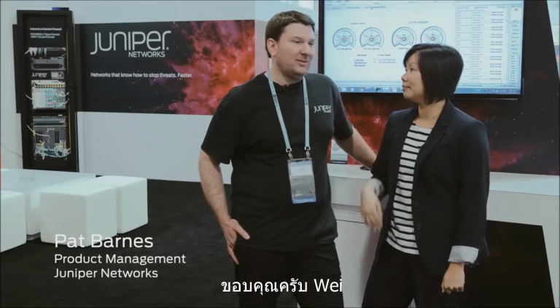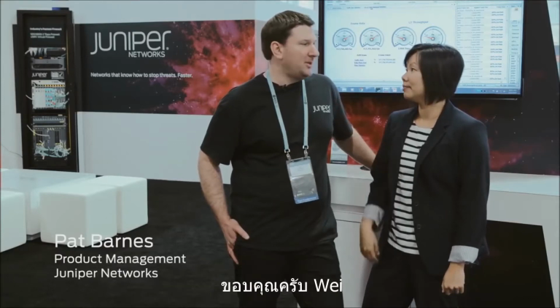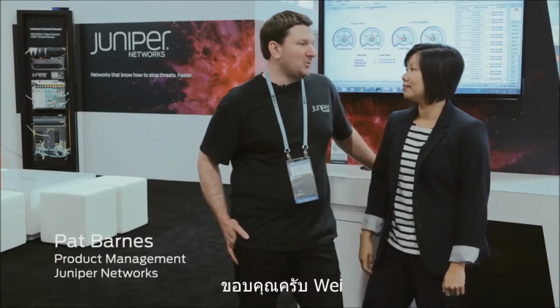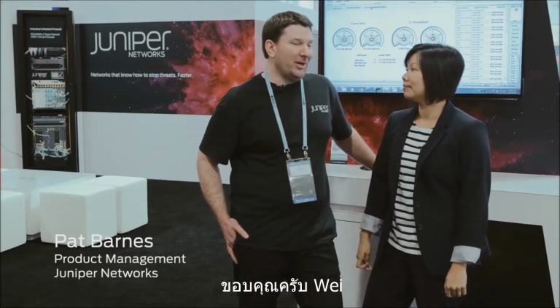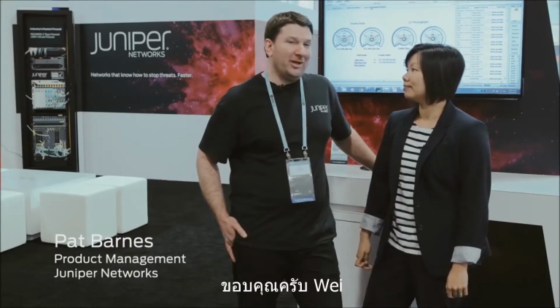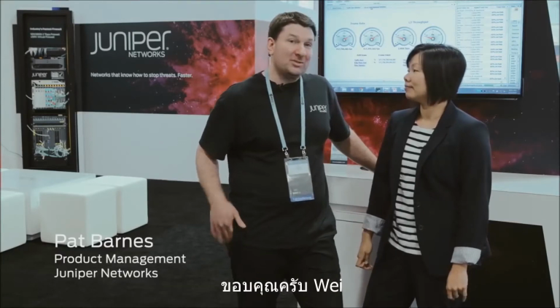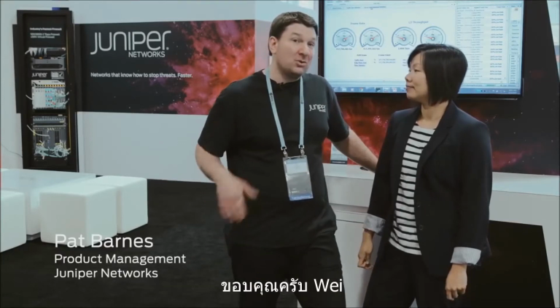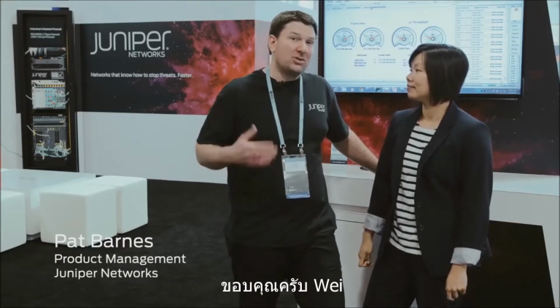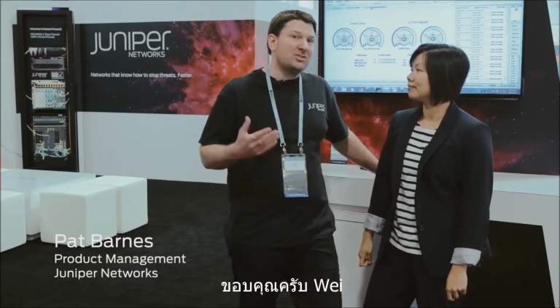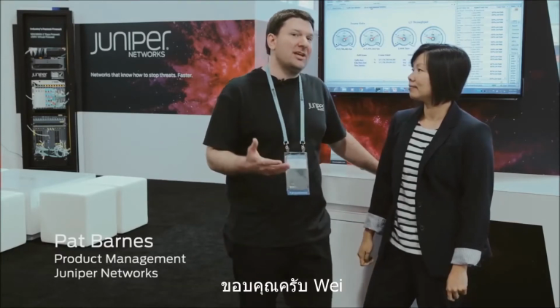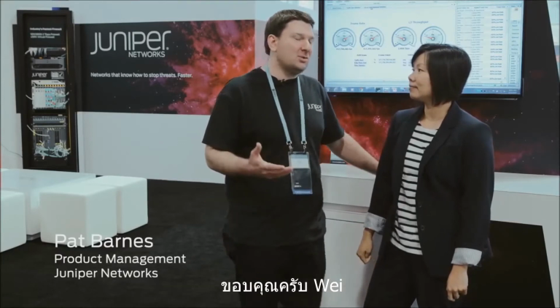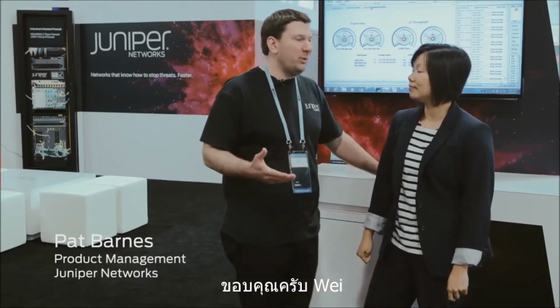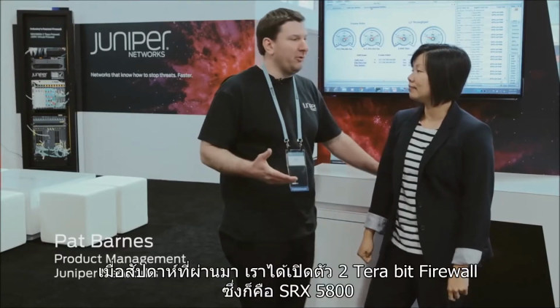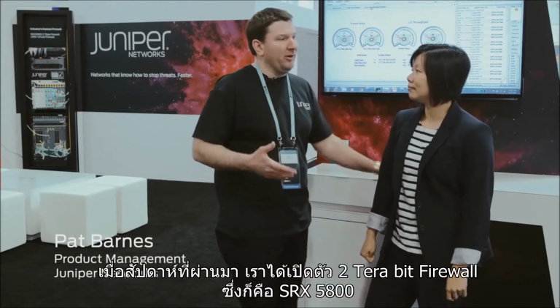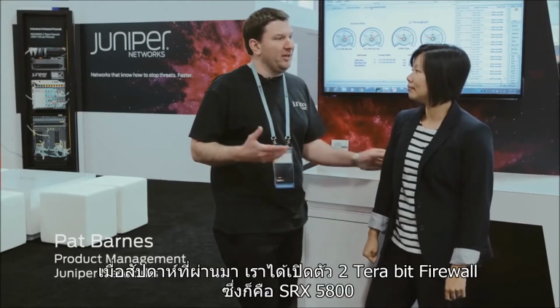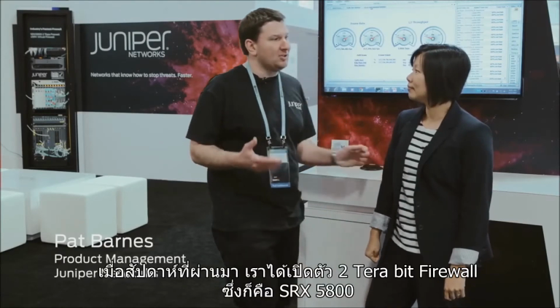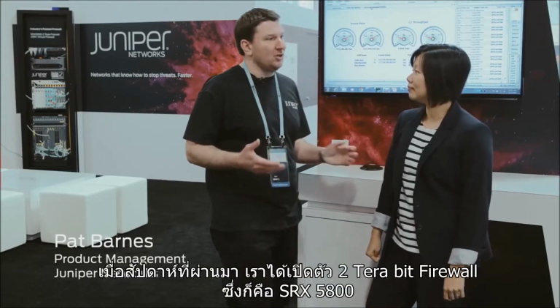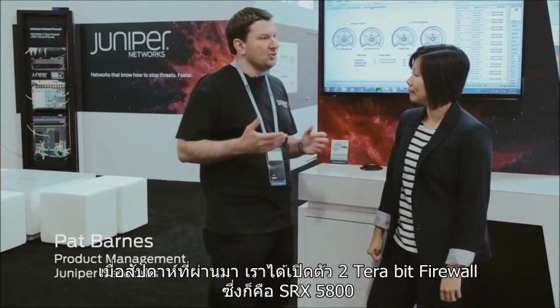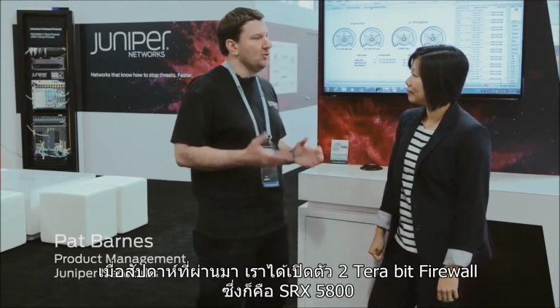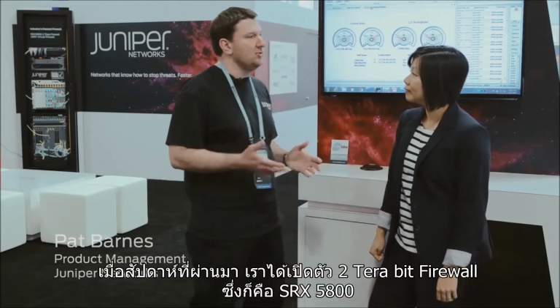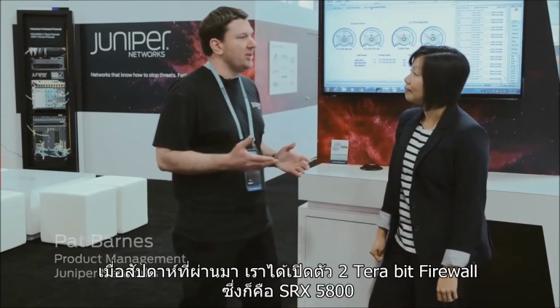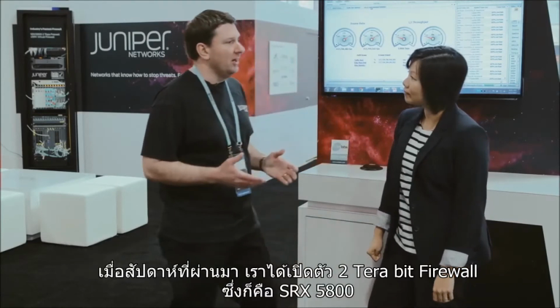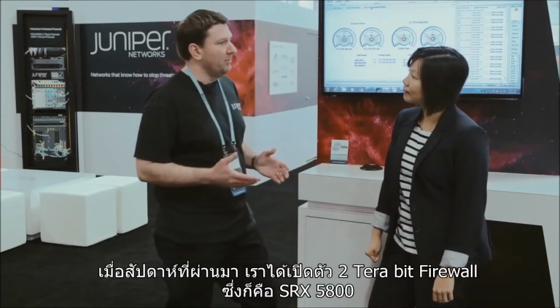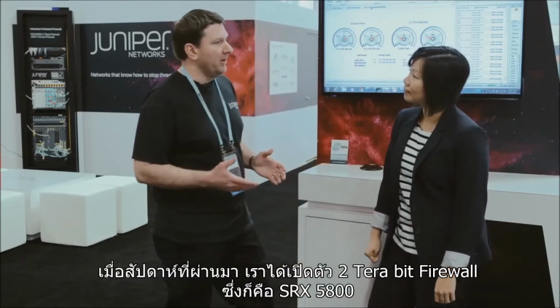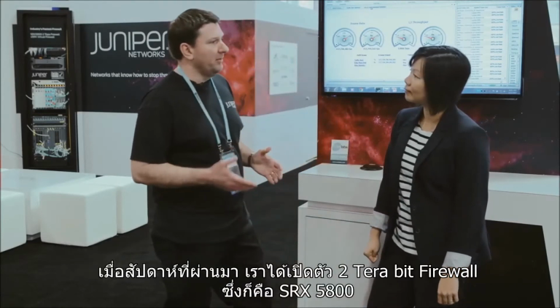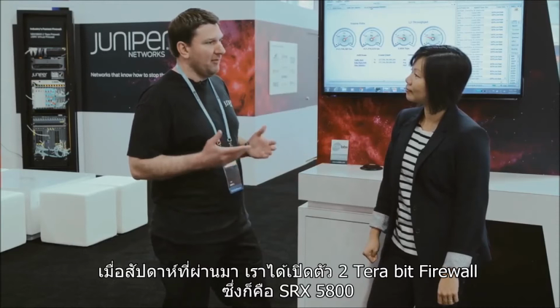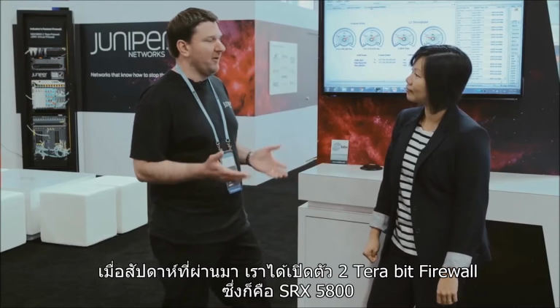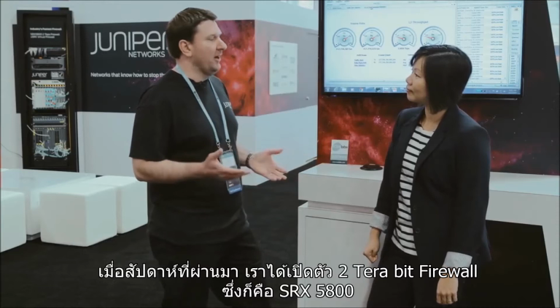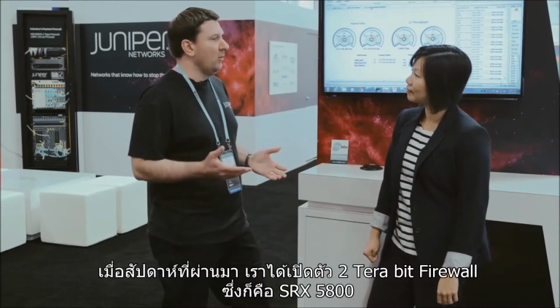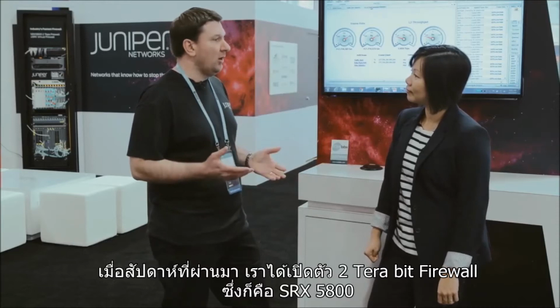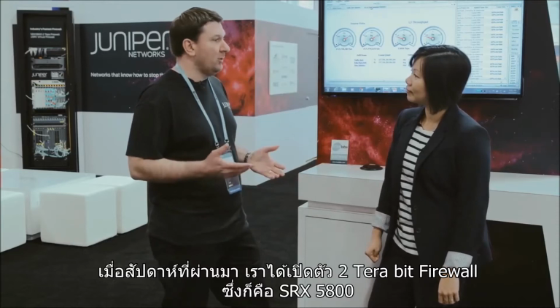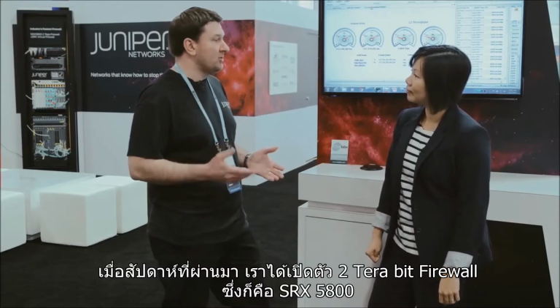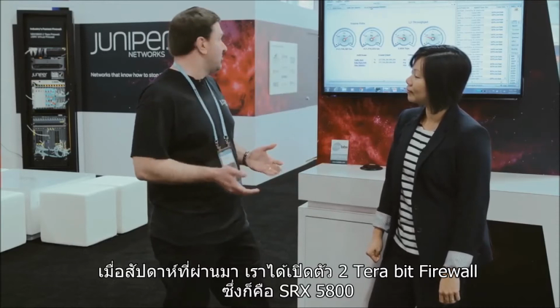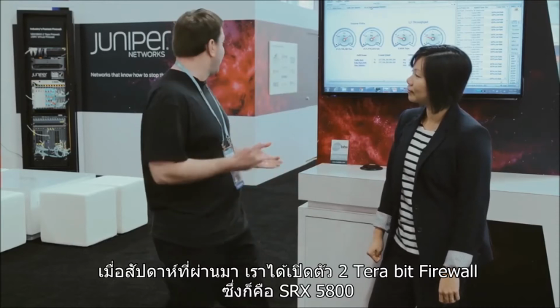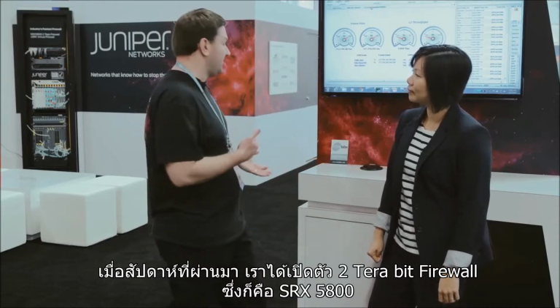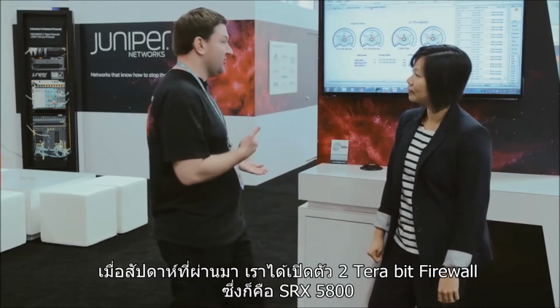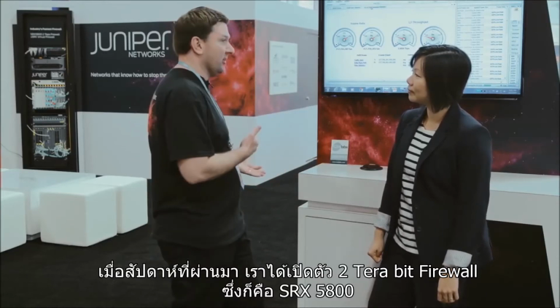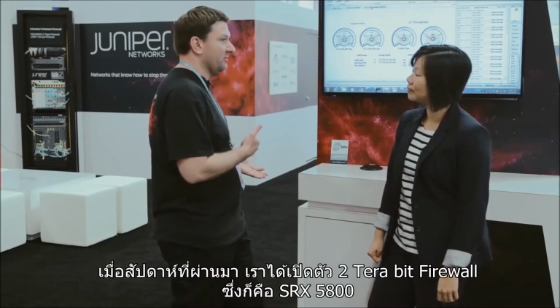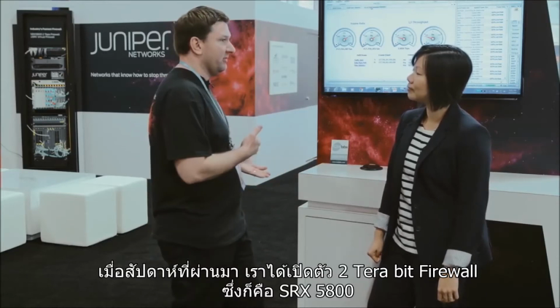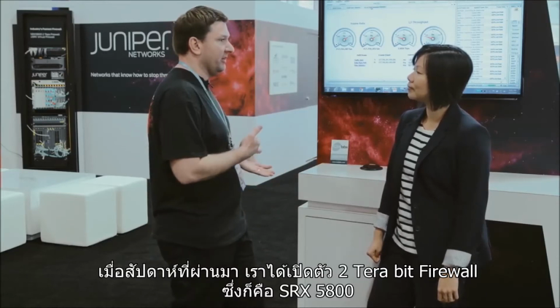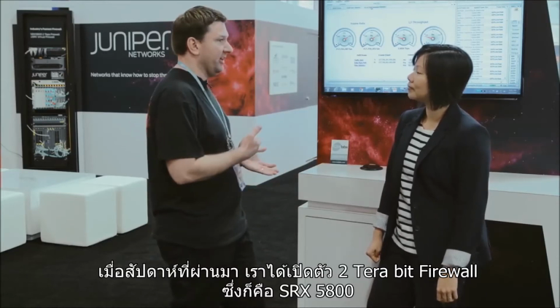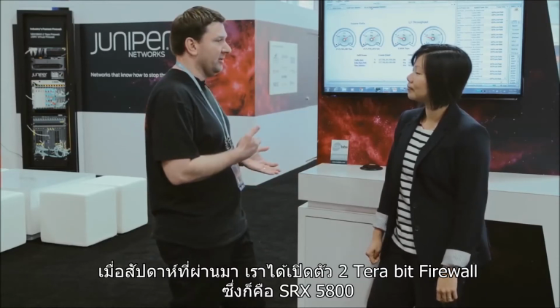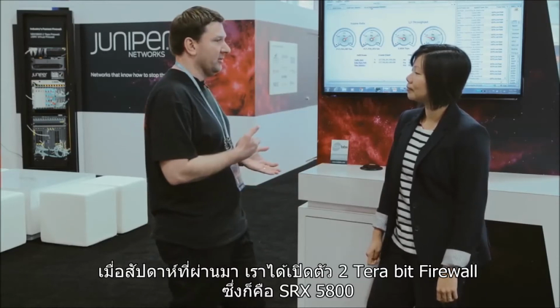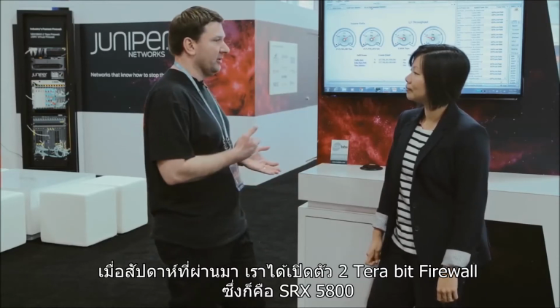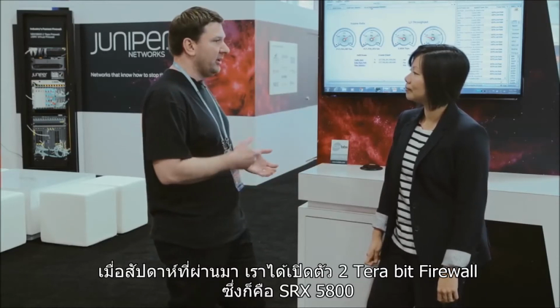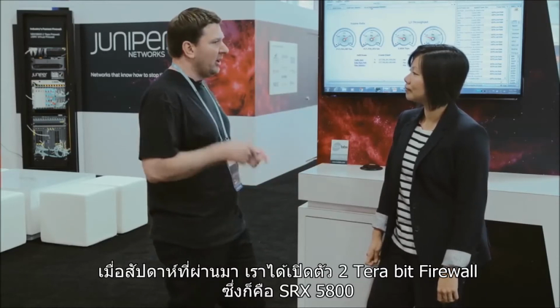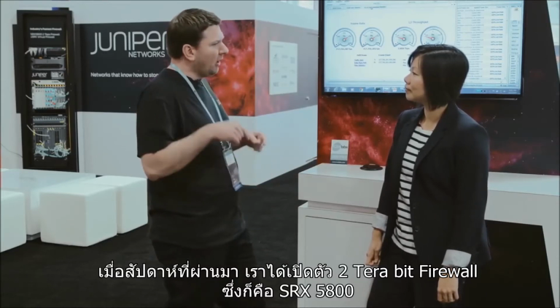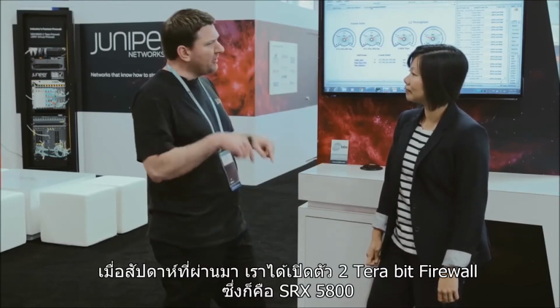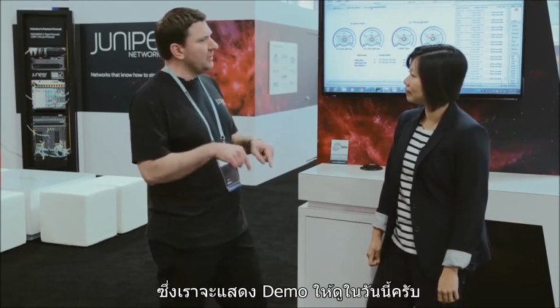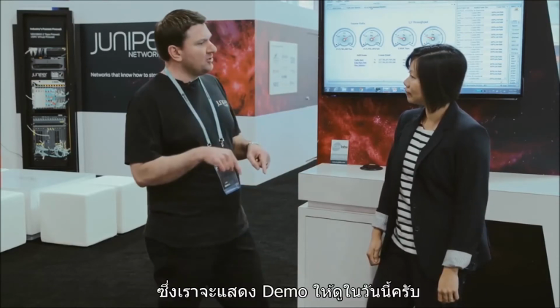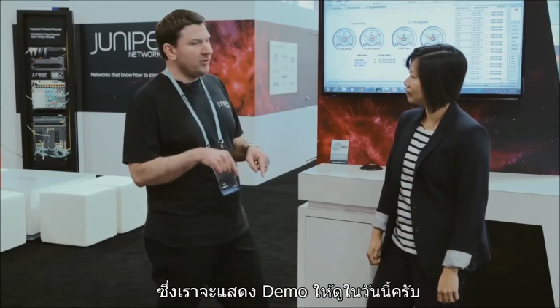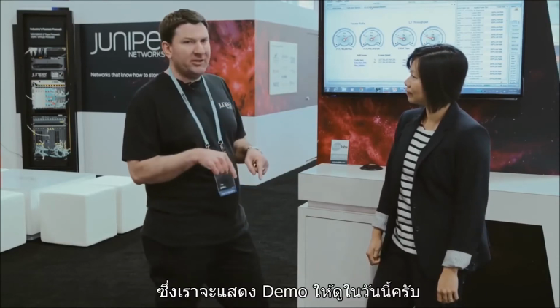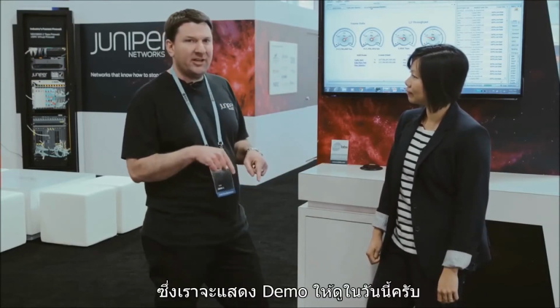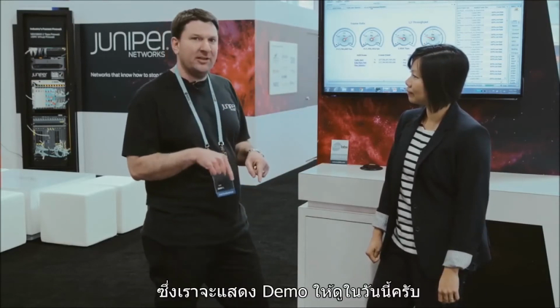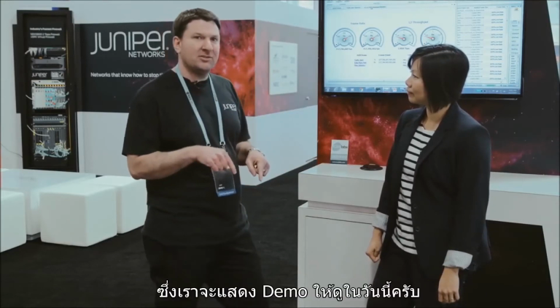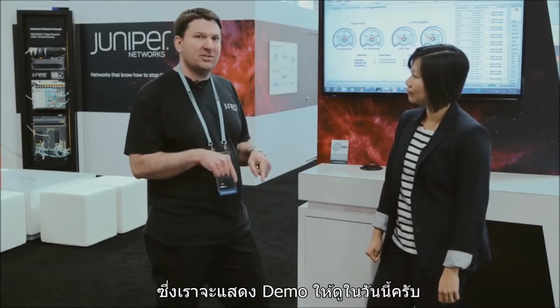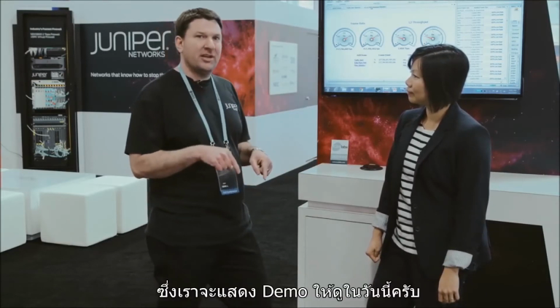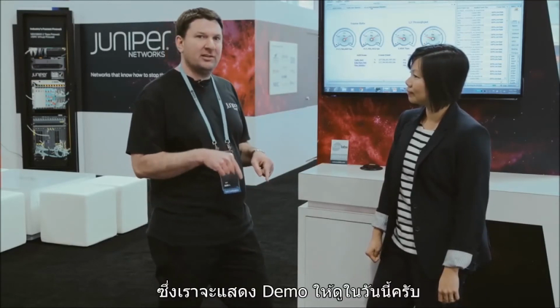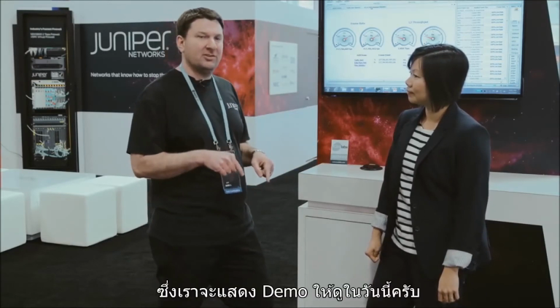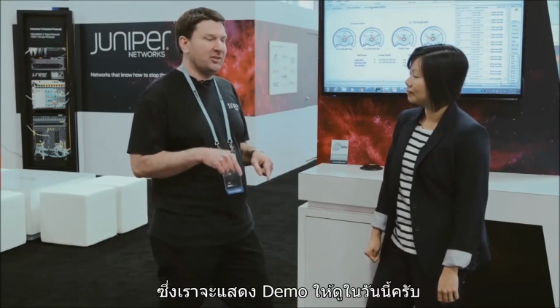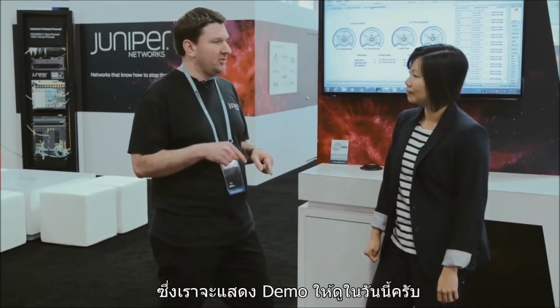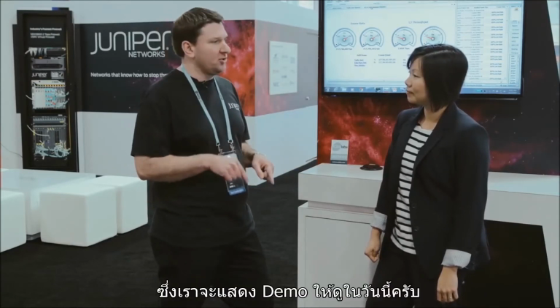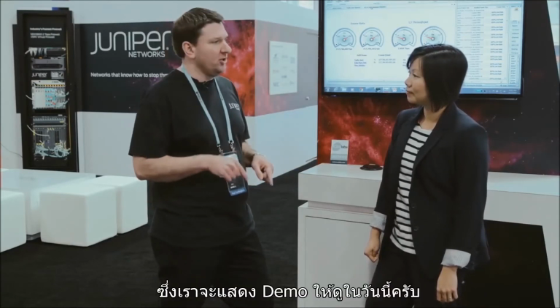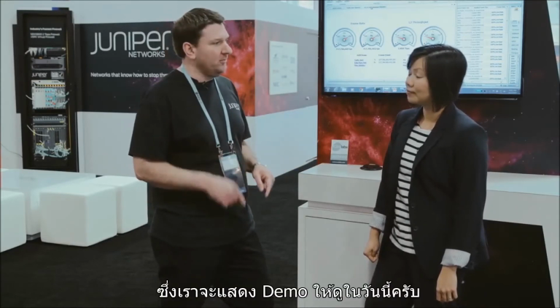Thanks Wei. So just last week we announced our 2TB firewall, which is our SRX 5800. Are we demonstrating that here today at the show?